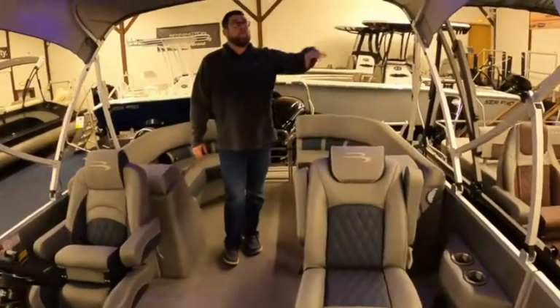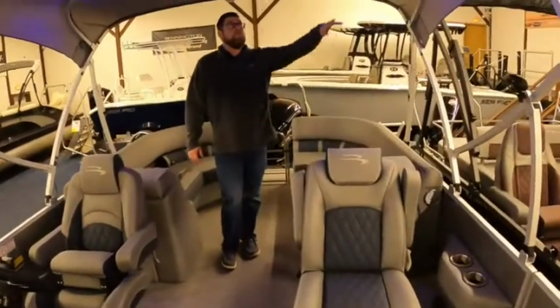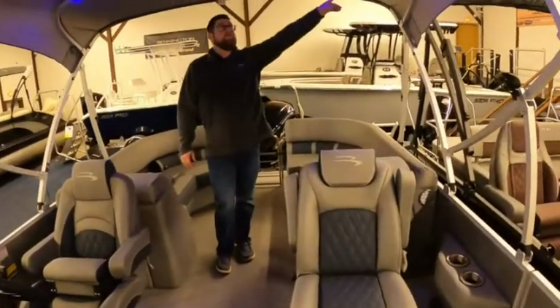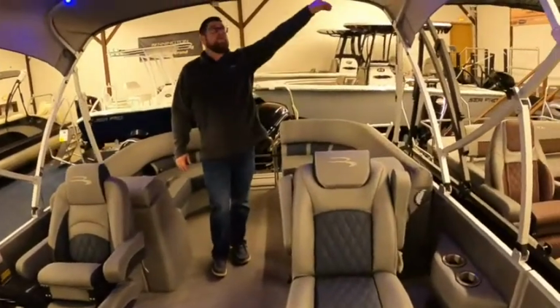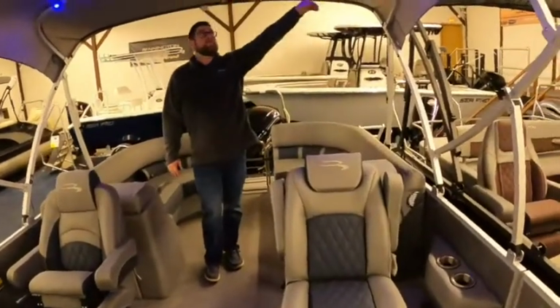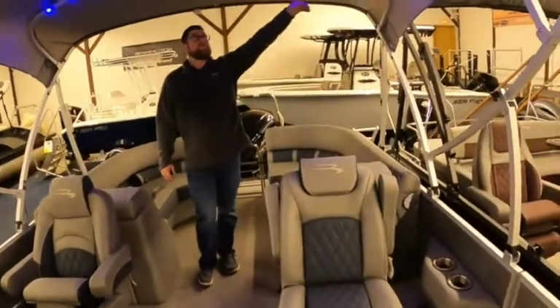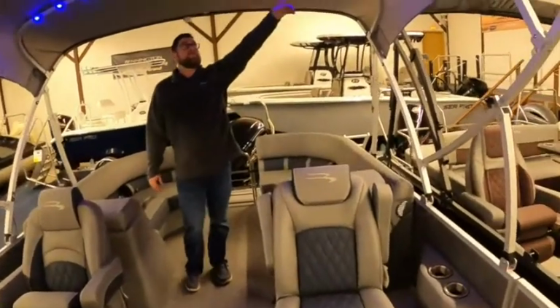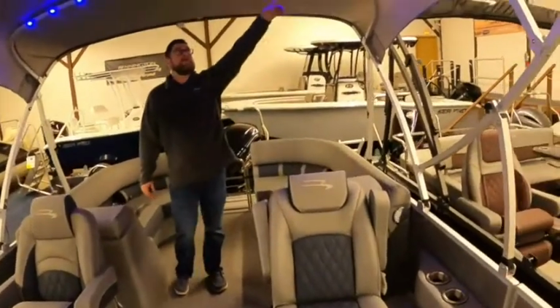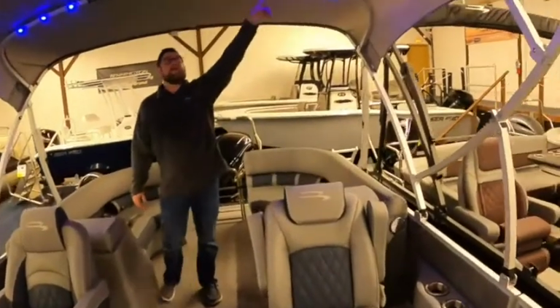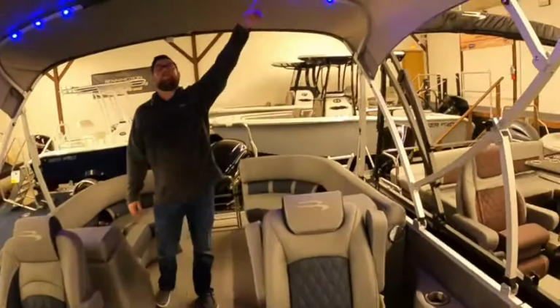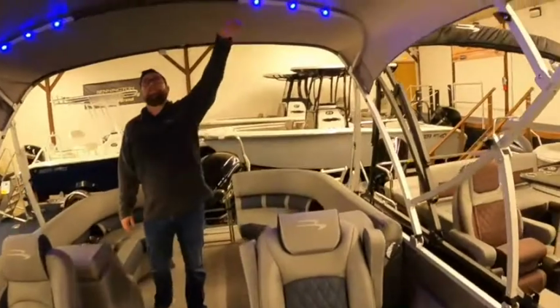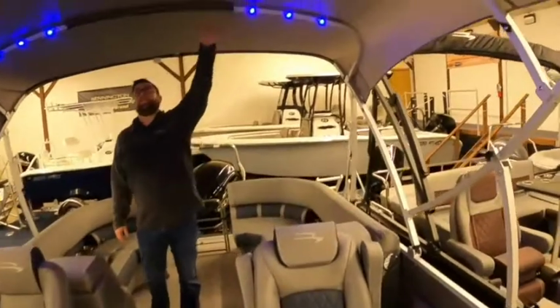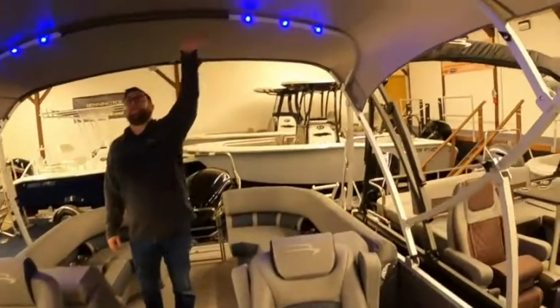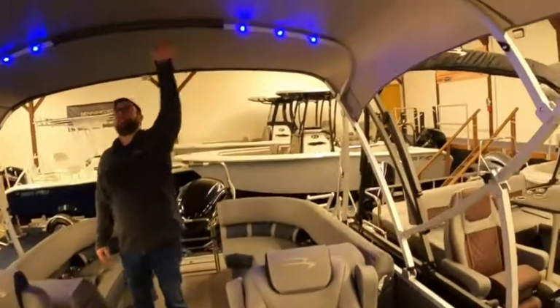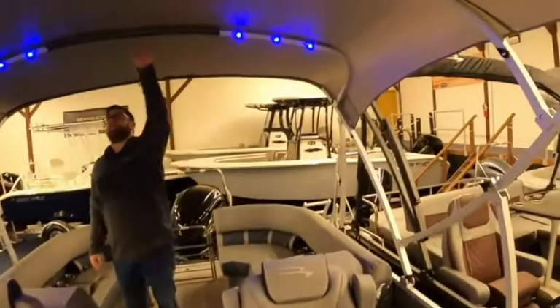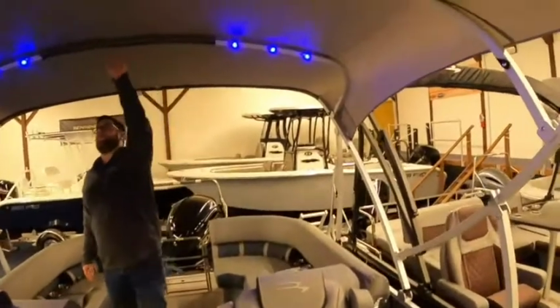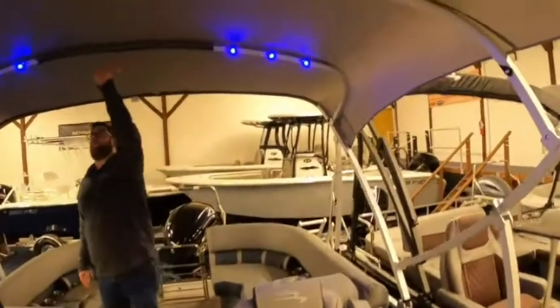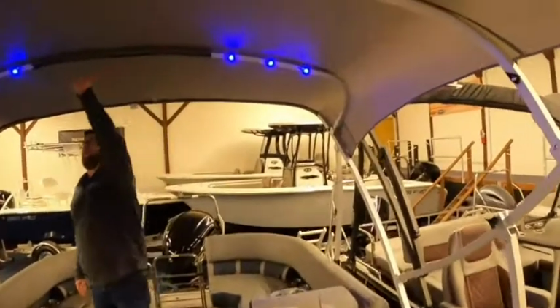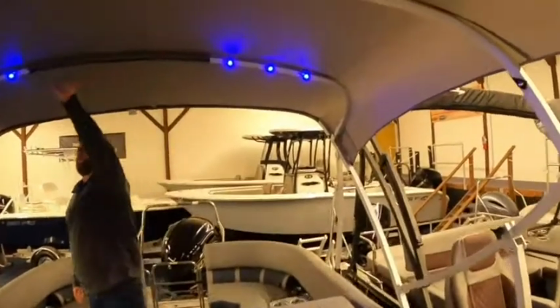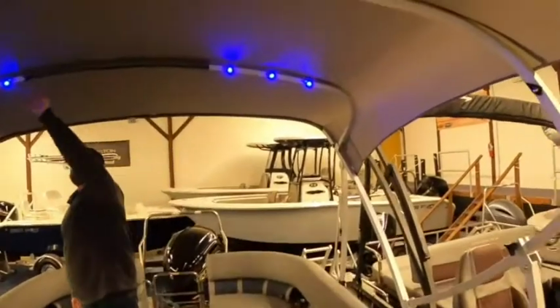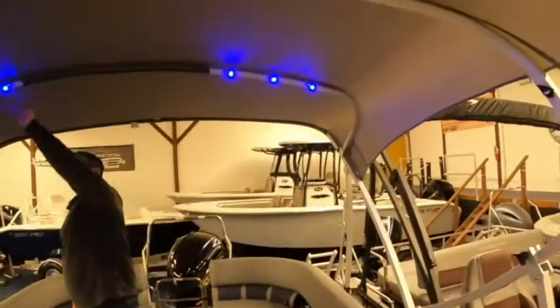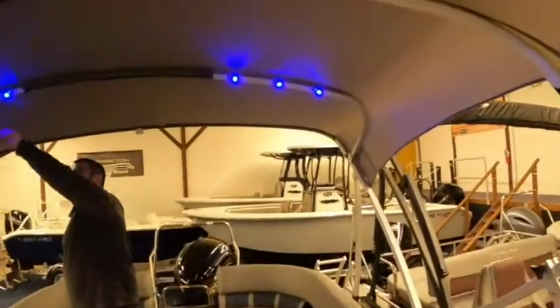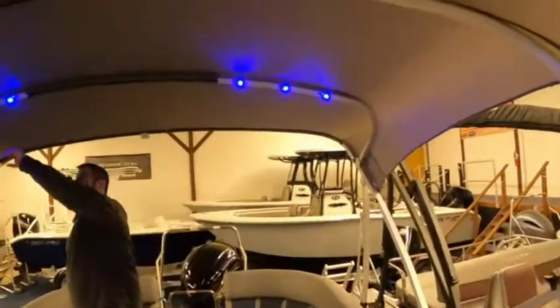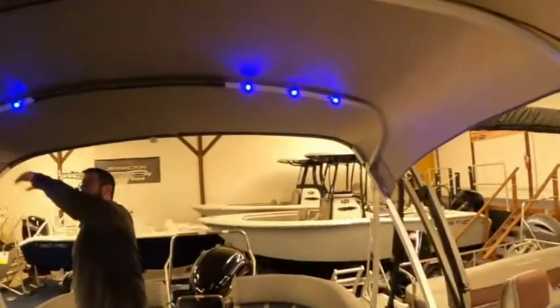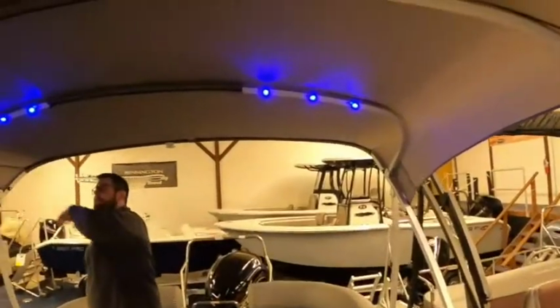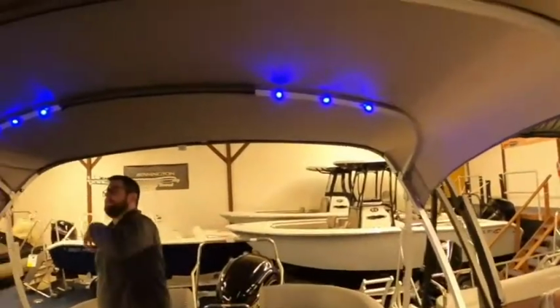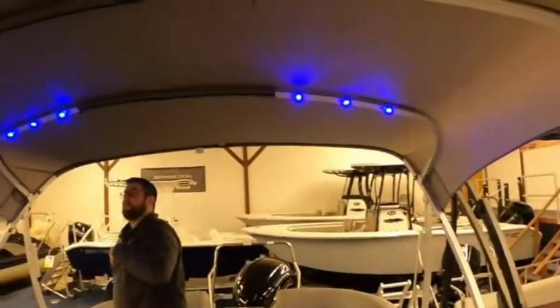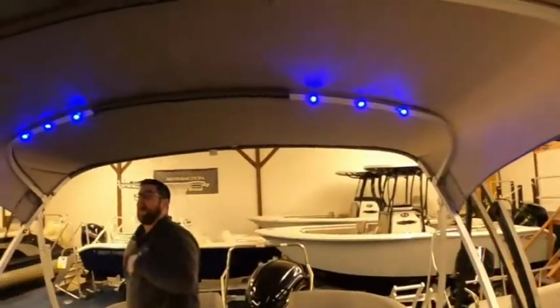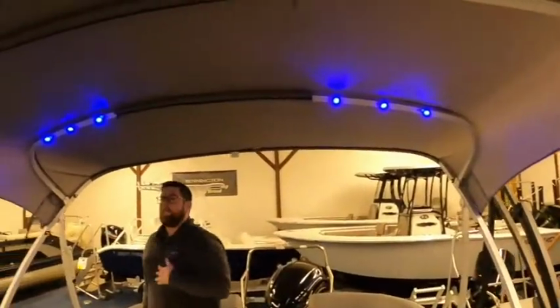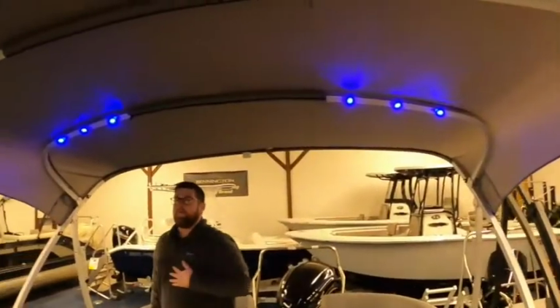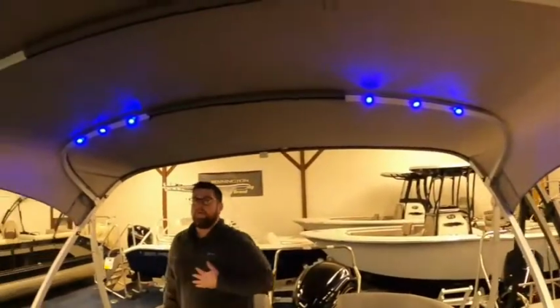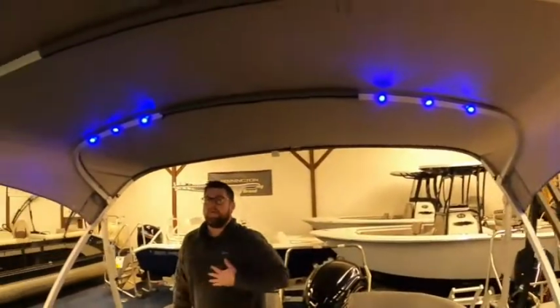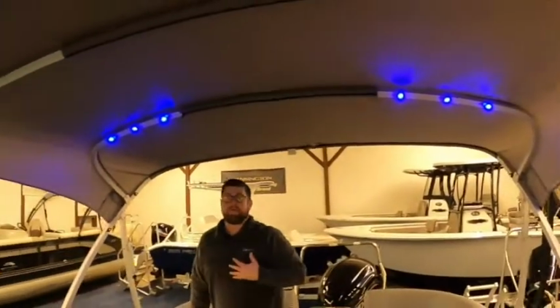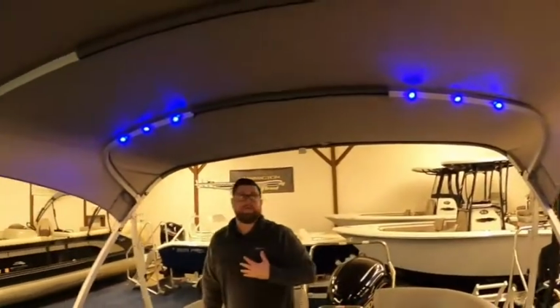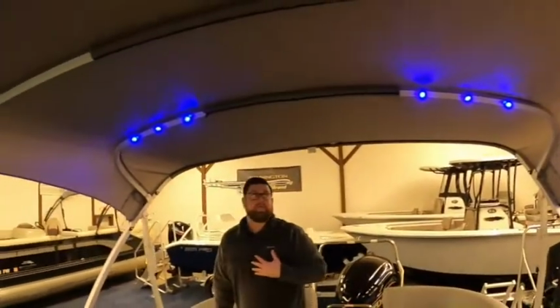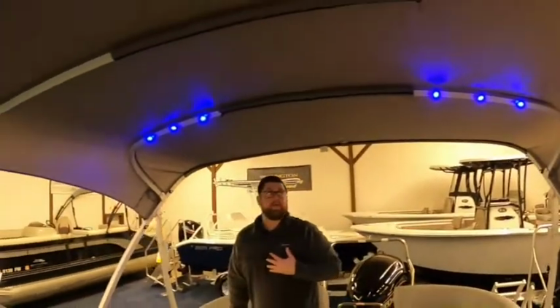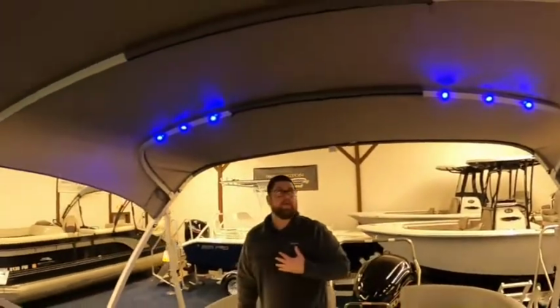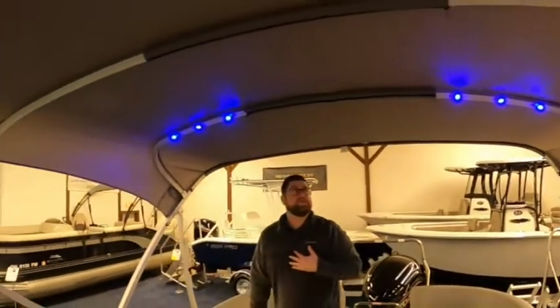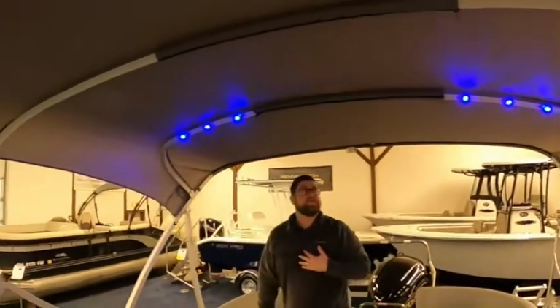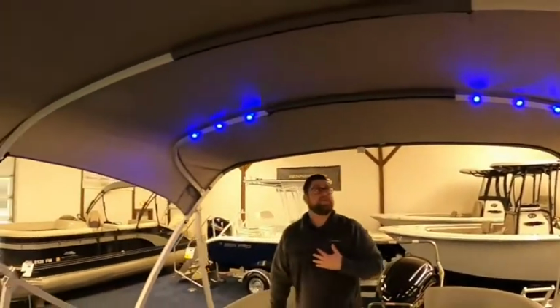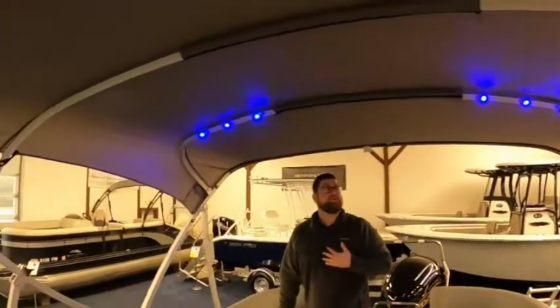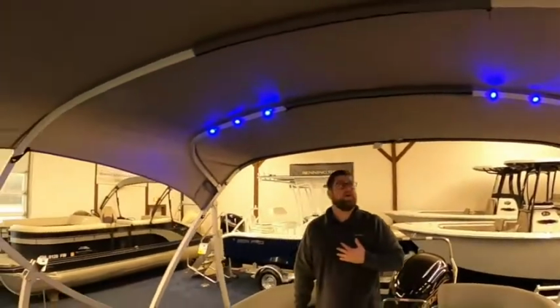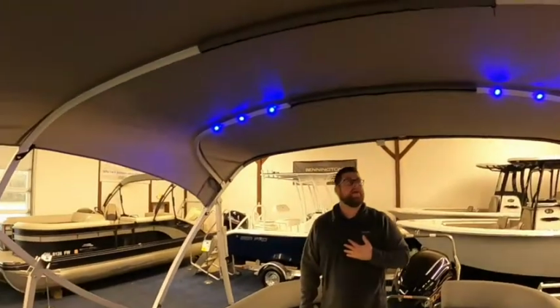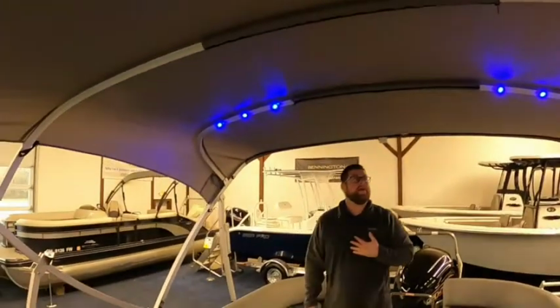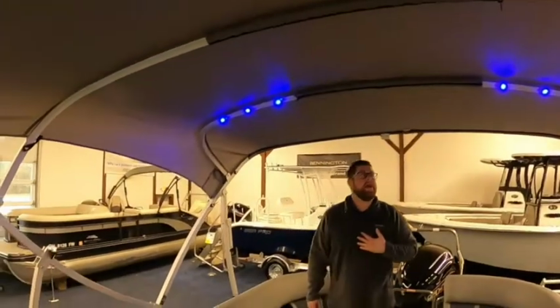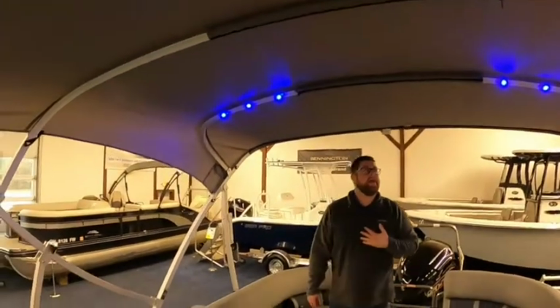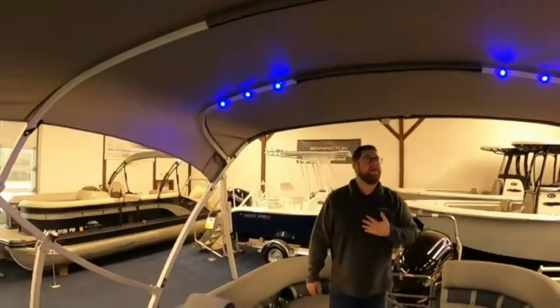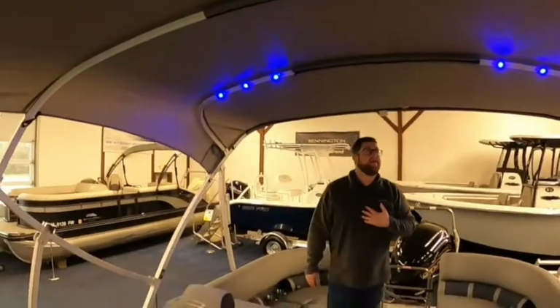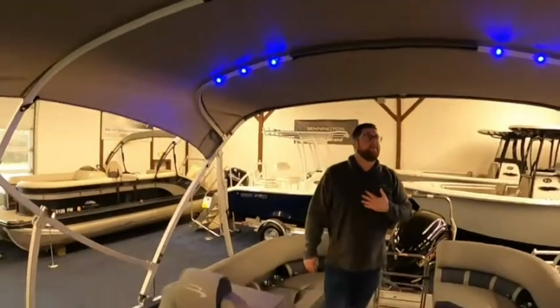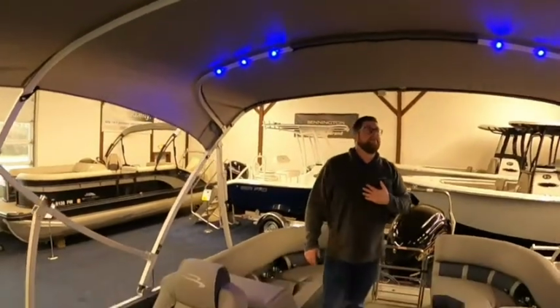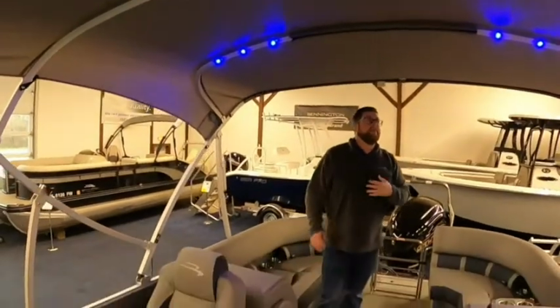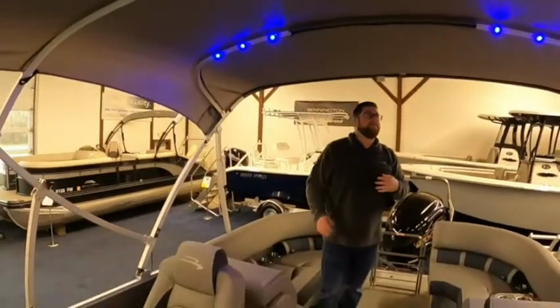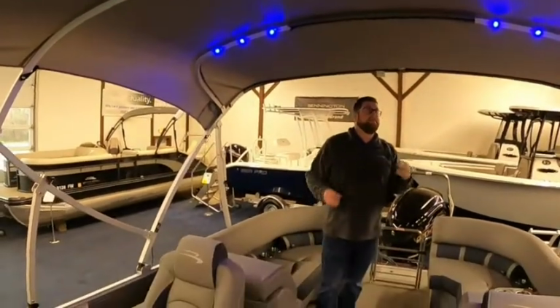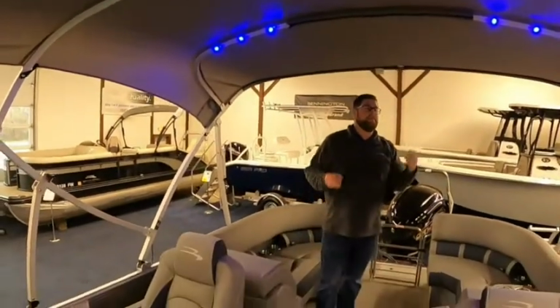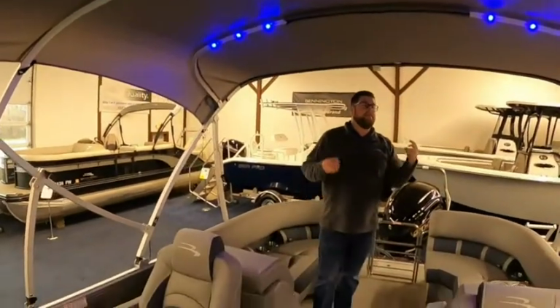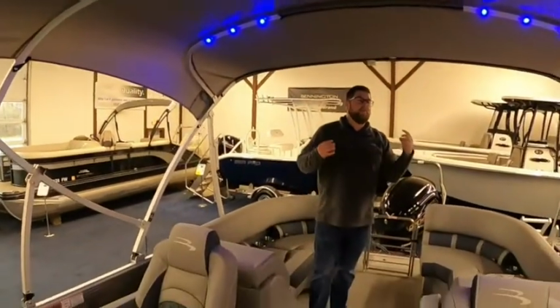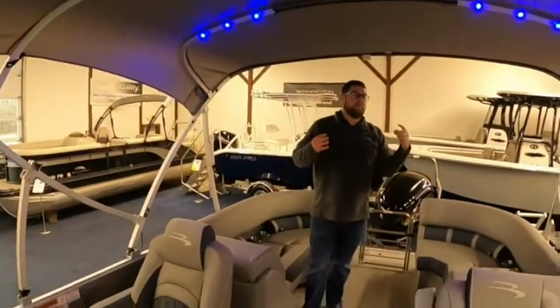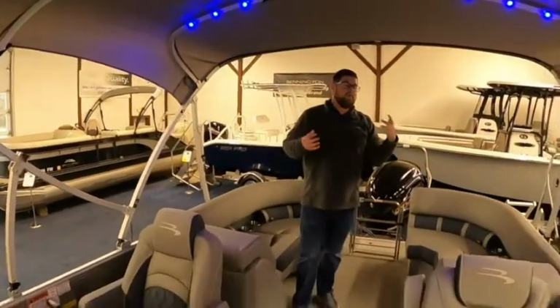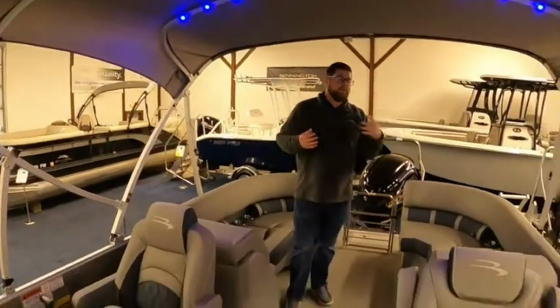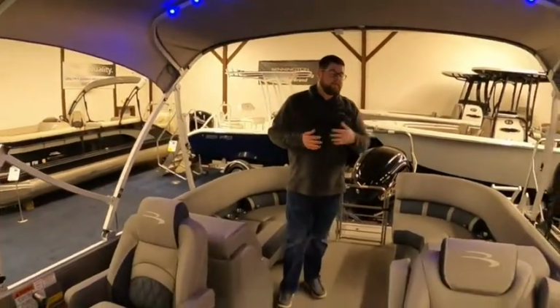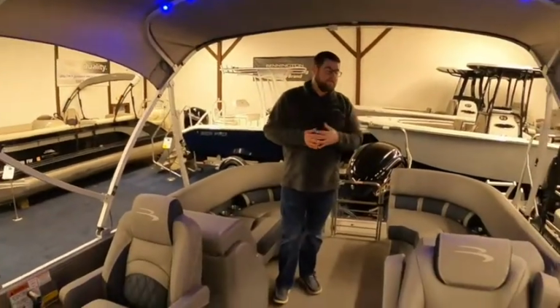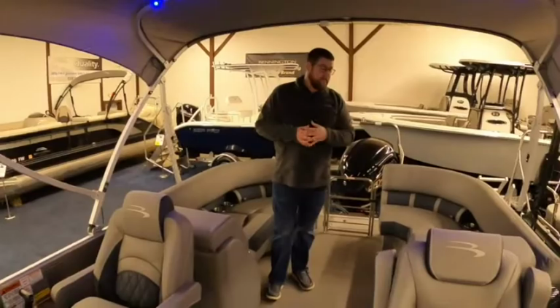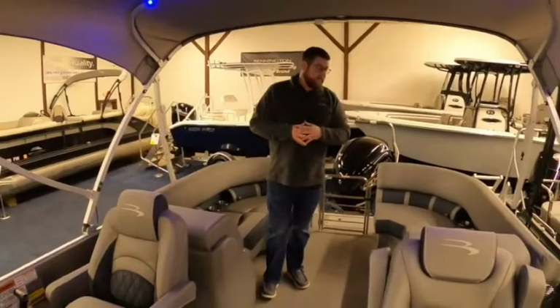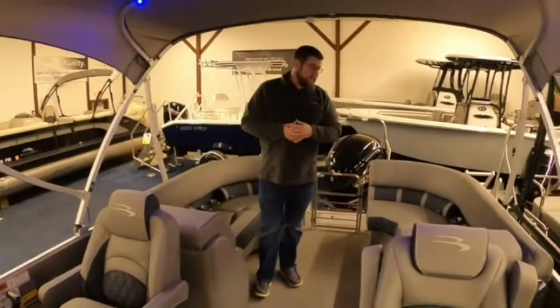We've also done the blue LEDs in the top, which when you're using this boat at night gives you a little bit more visibility.